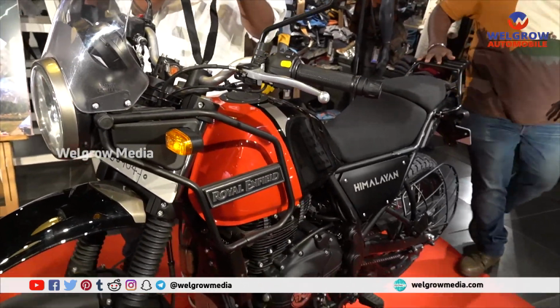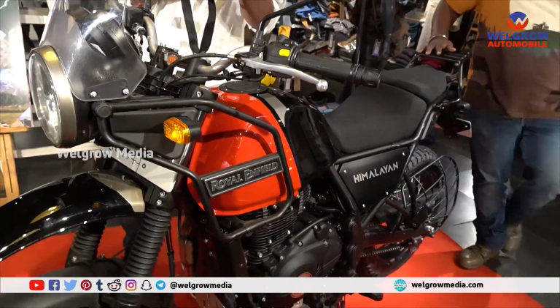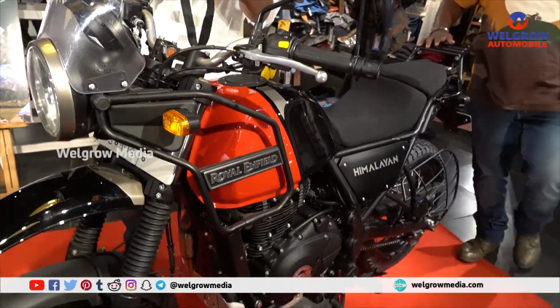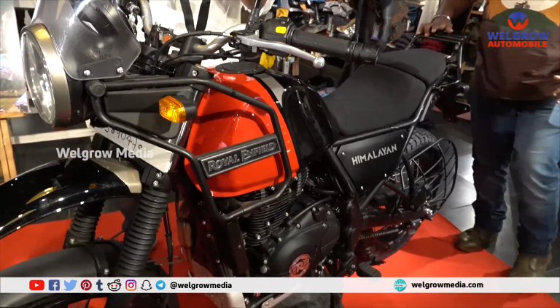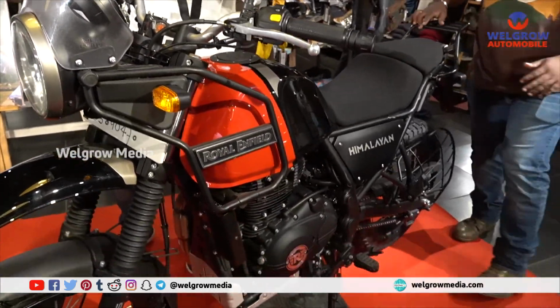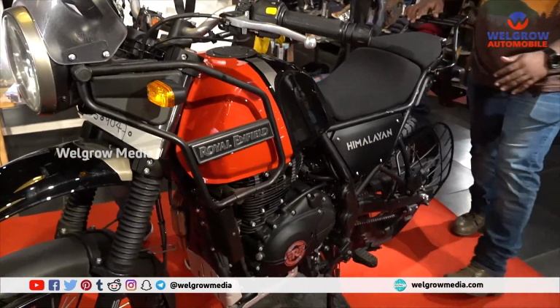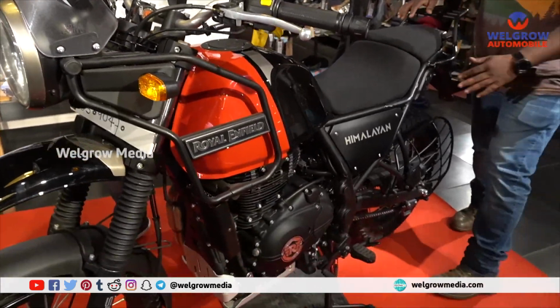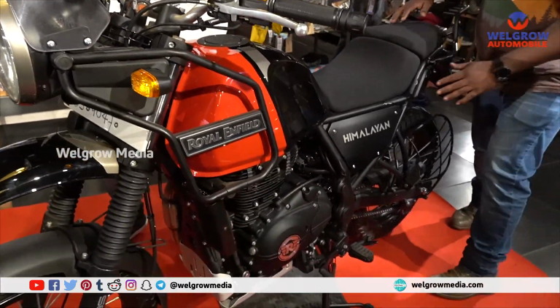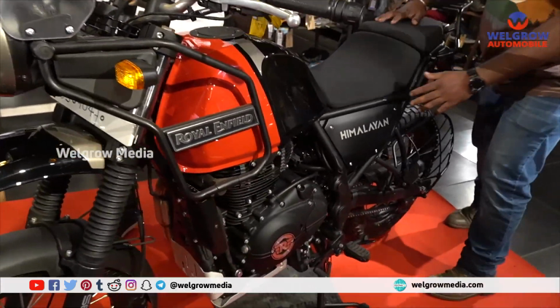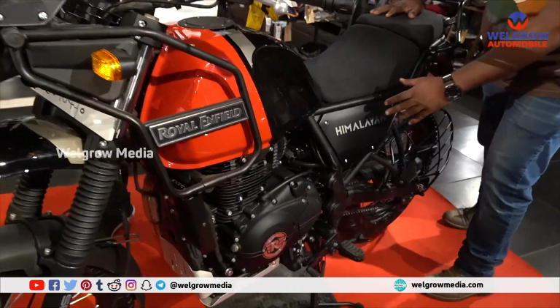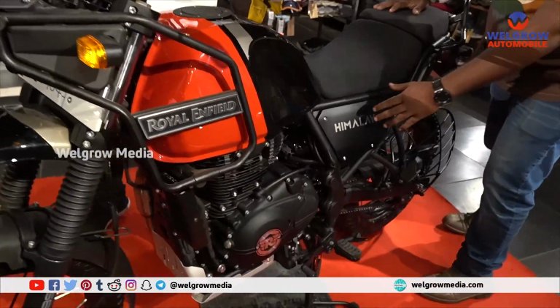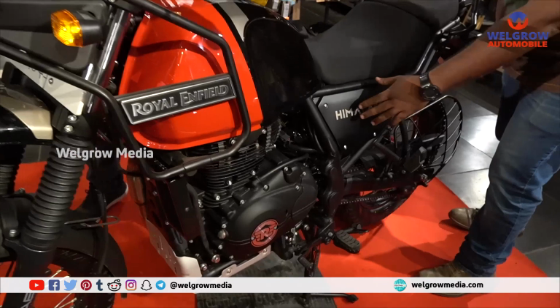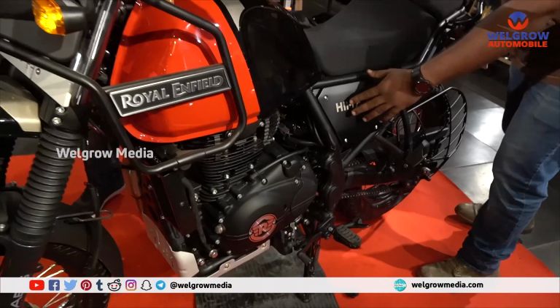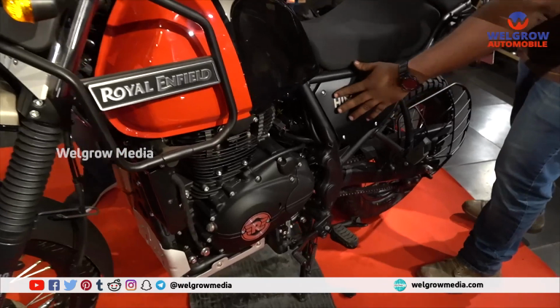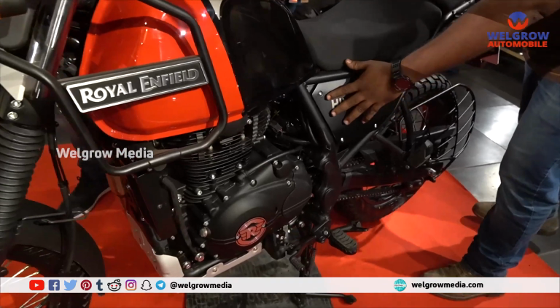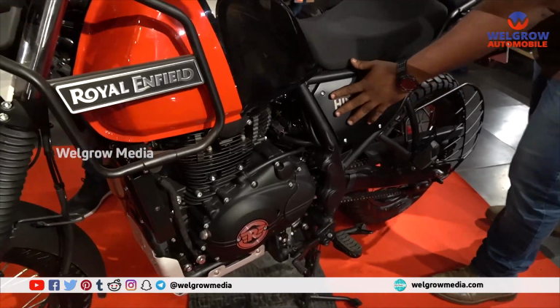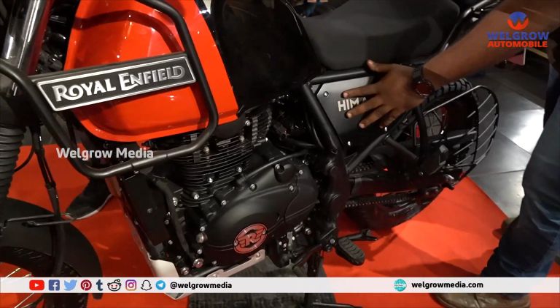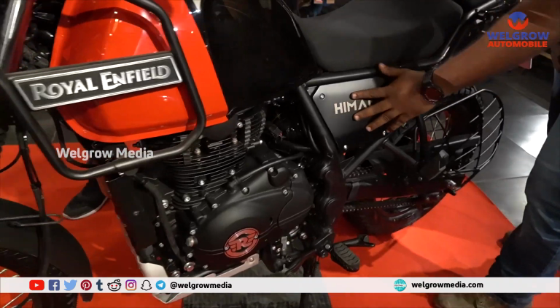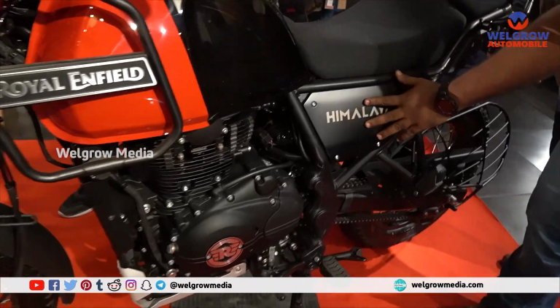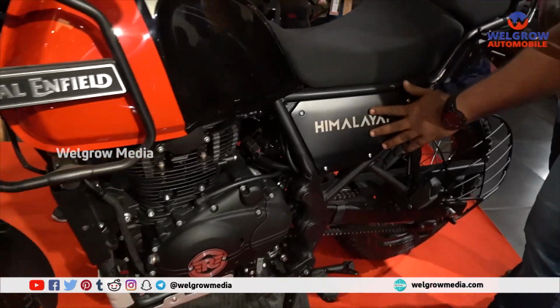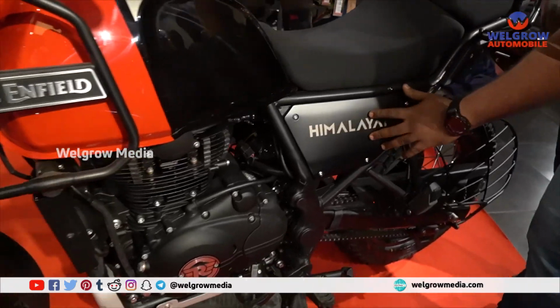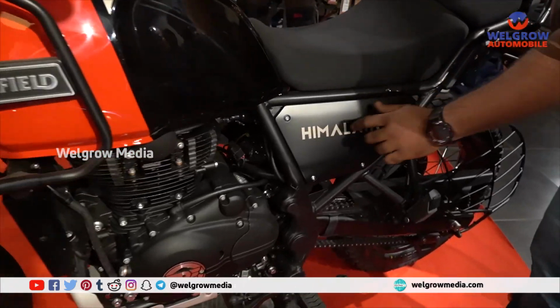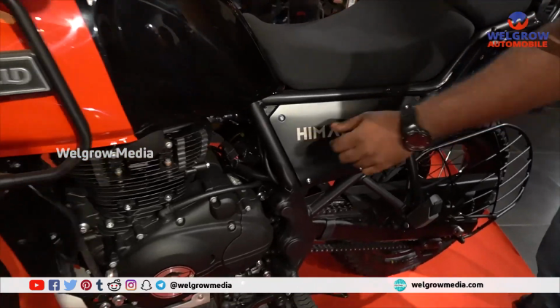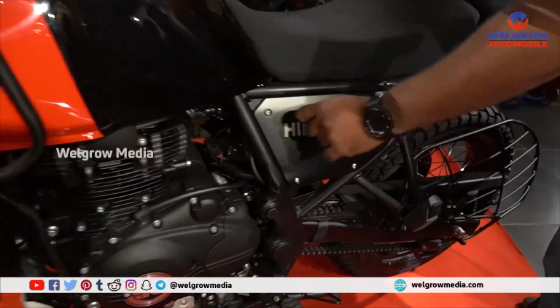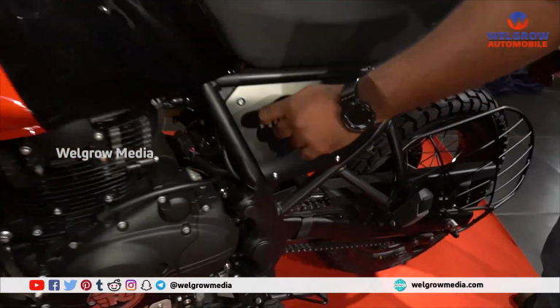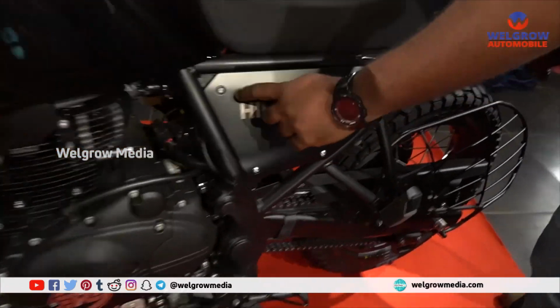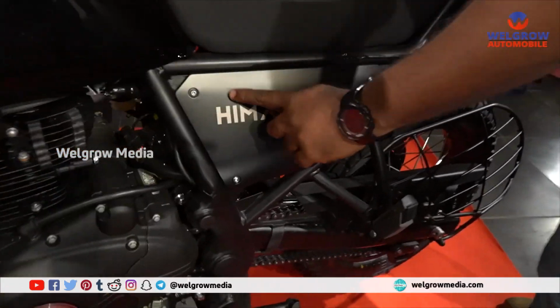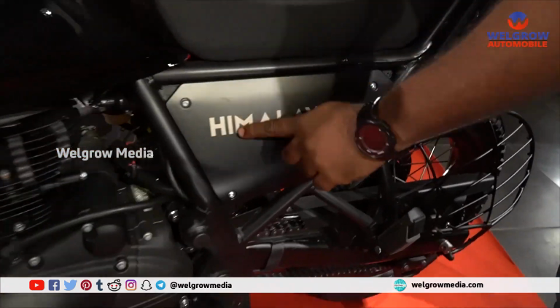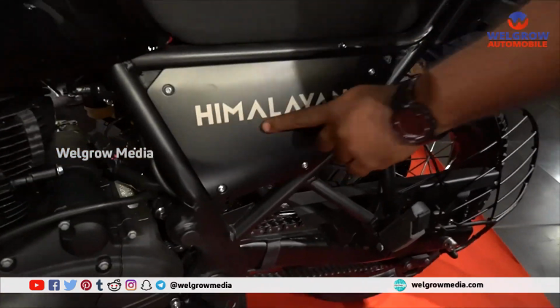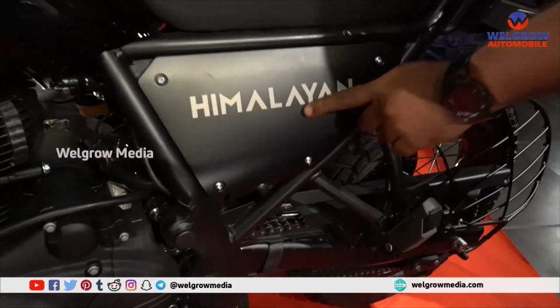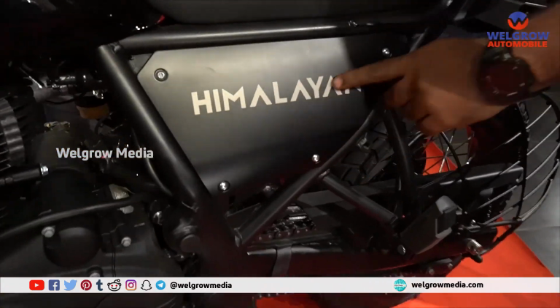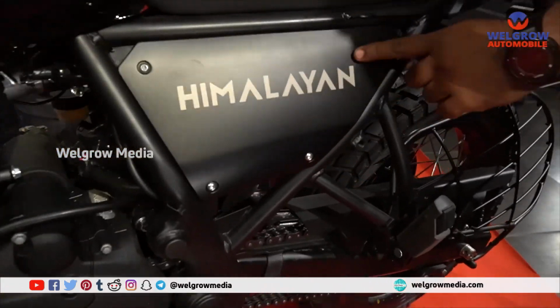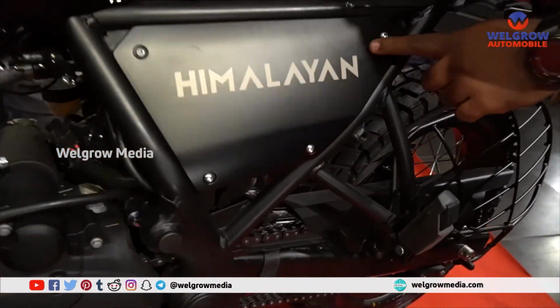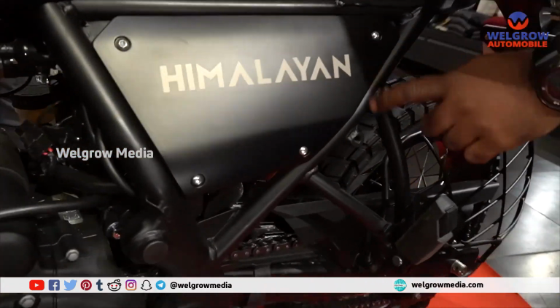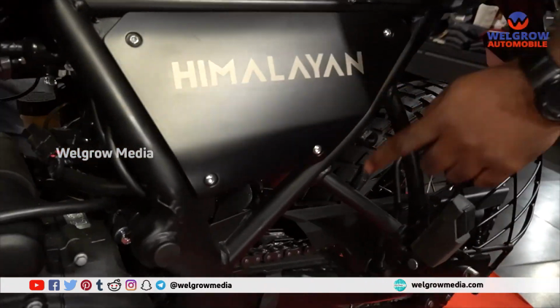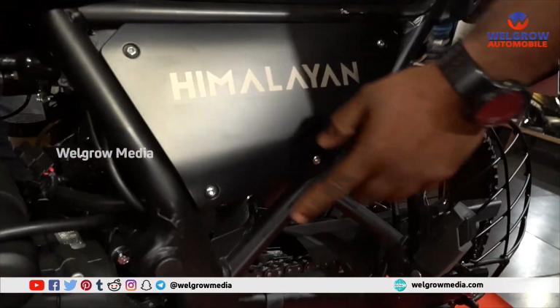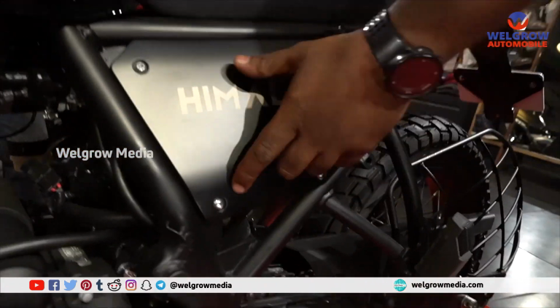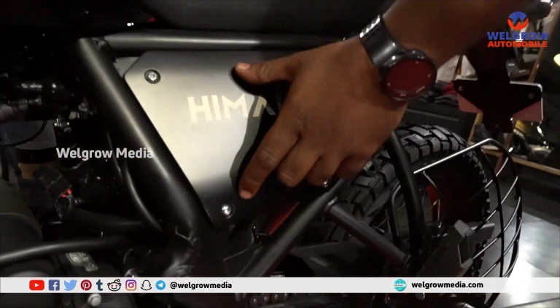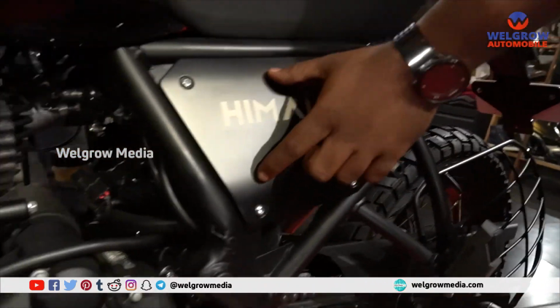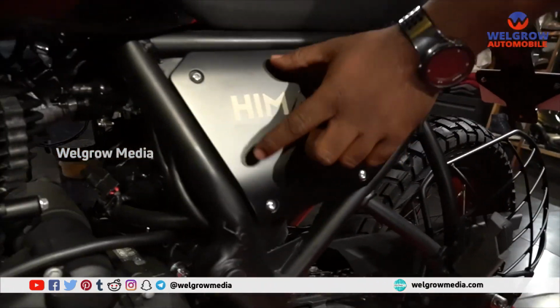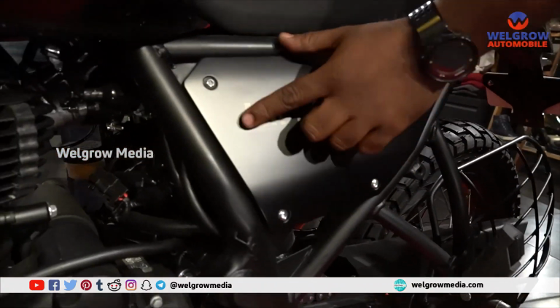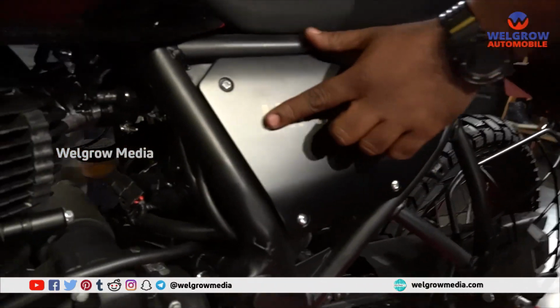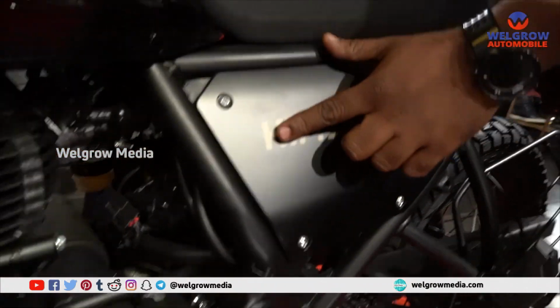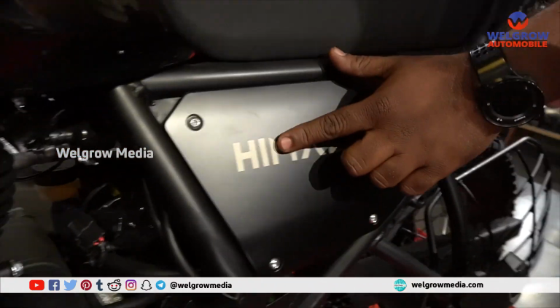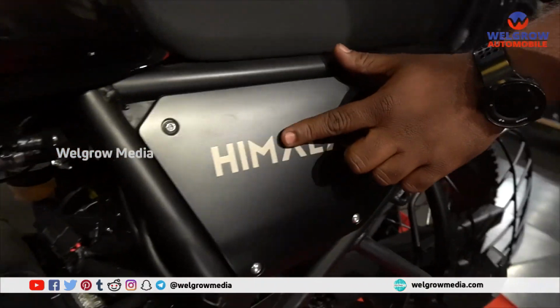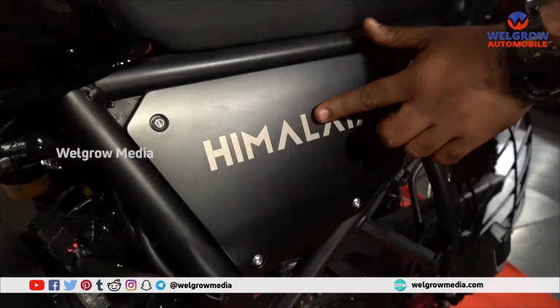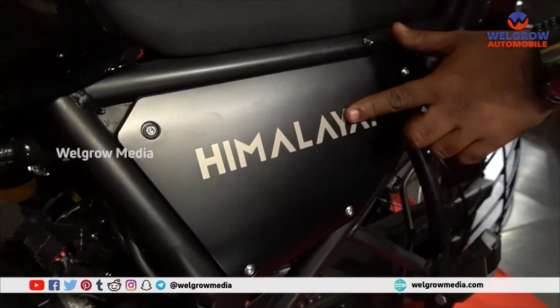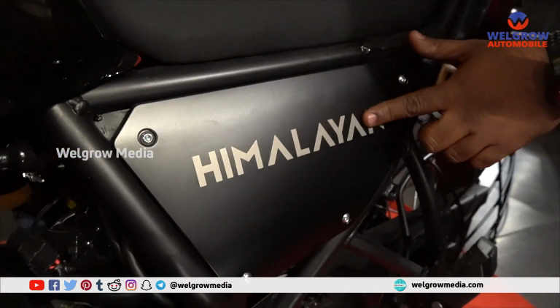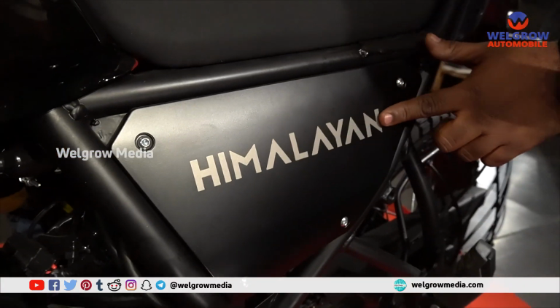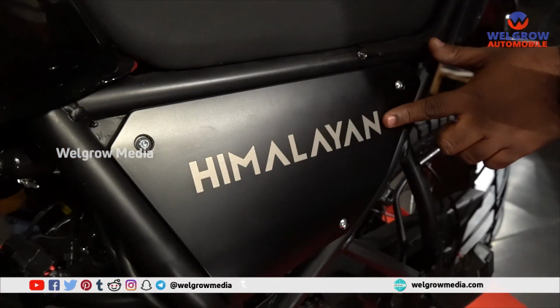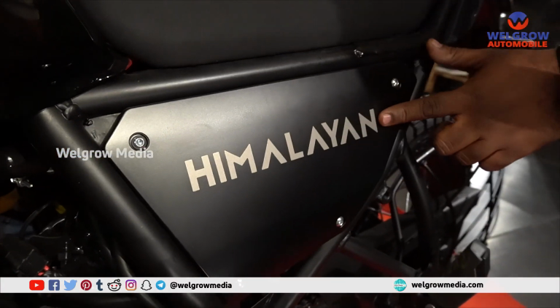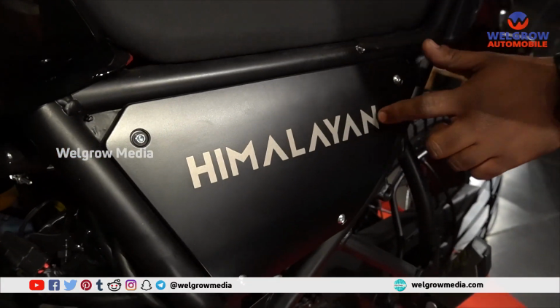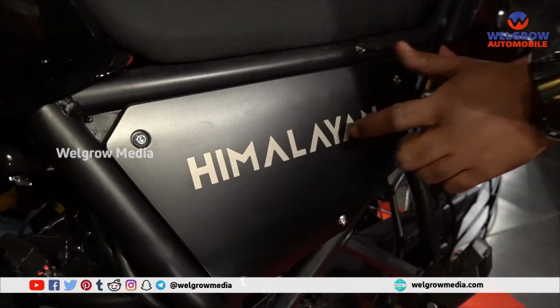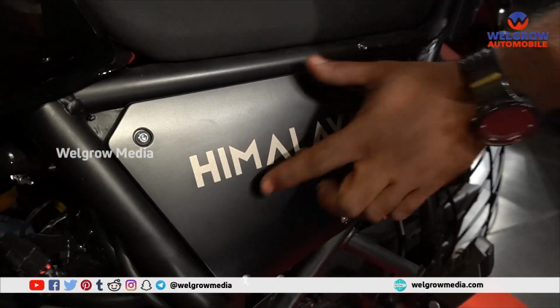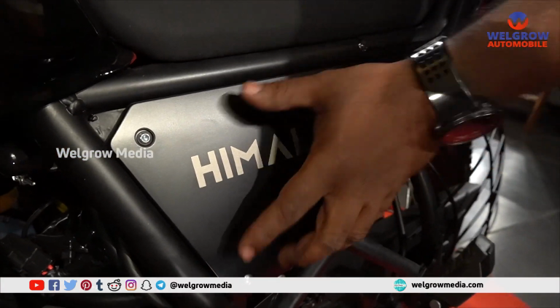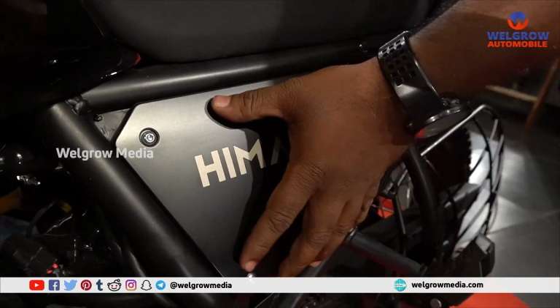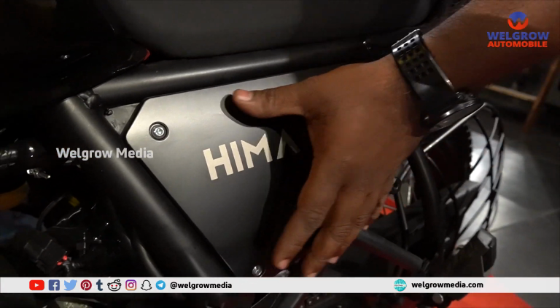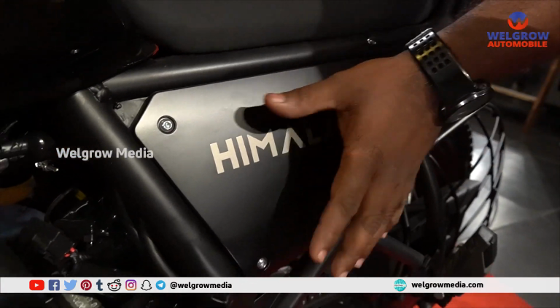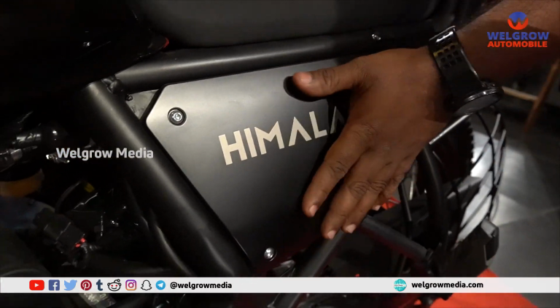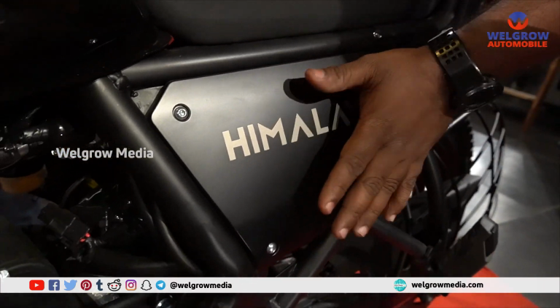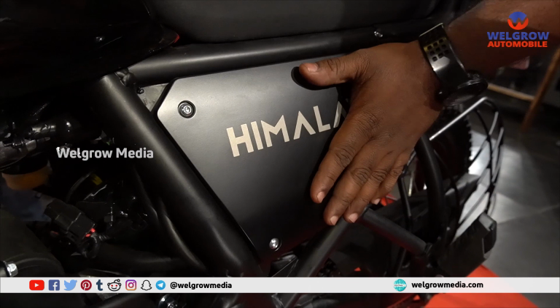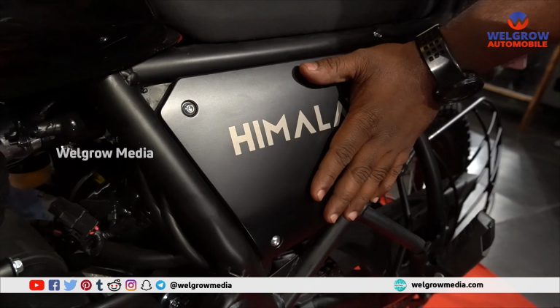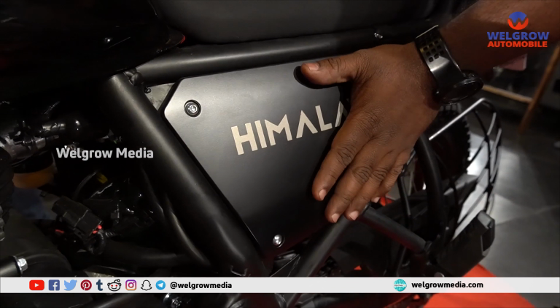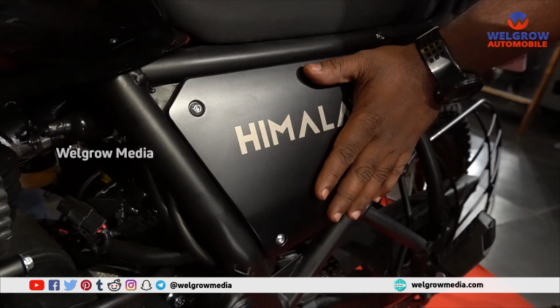Earlier we had a gravel texture done on this part, but now we have a Himalayan sticker done on it instead.